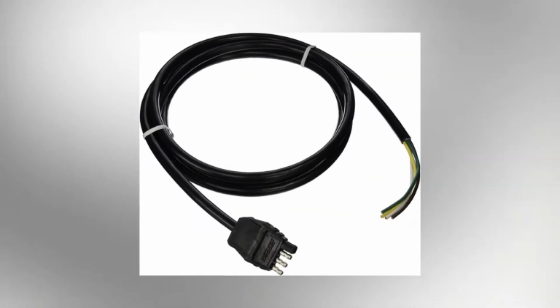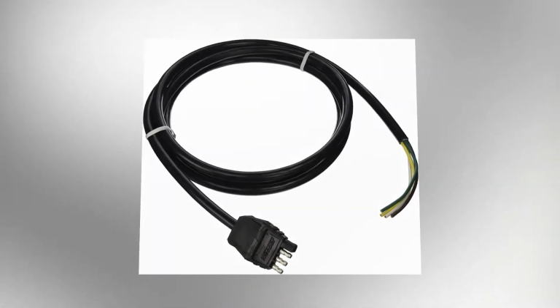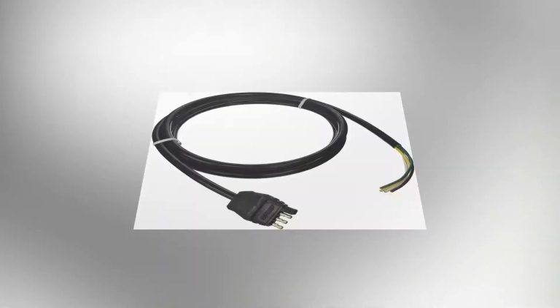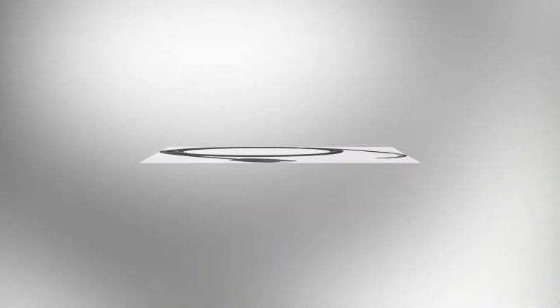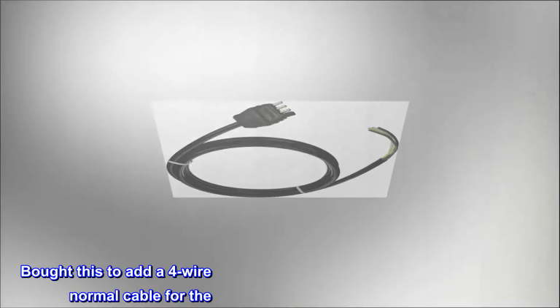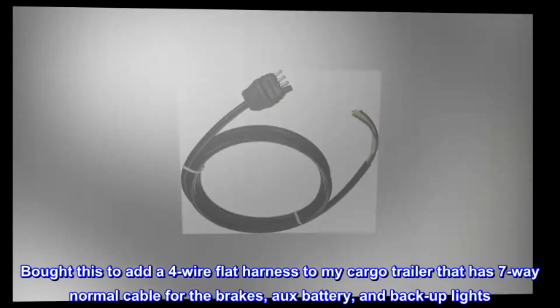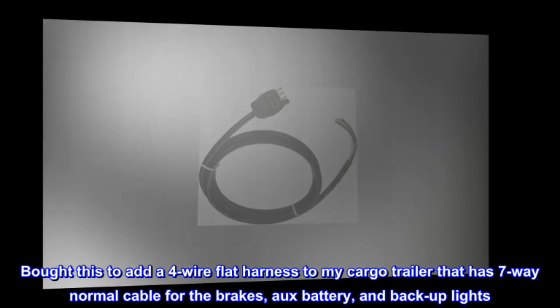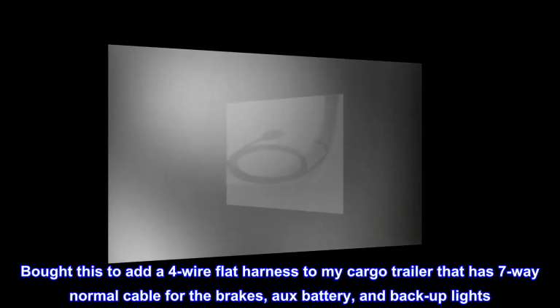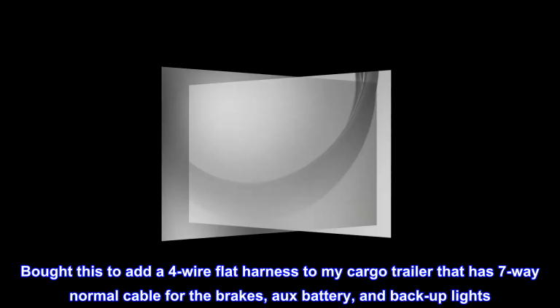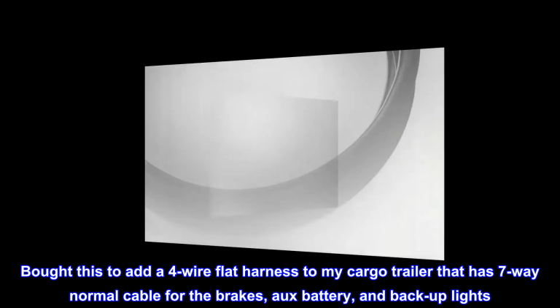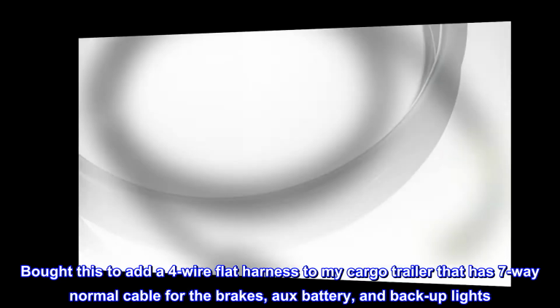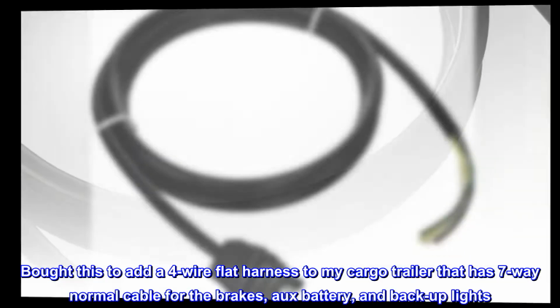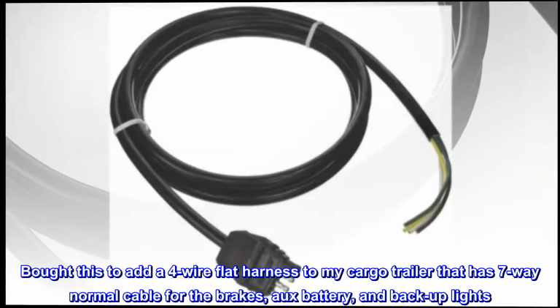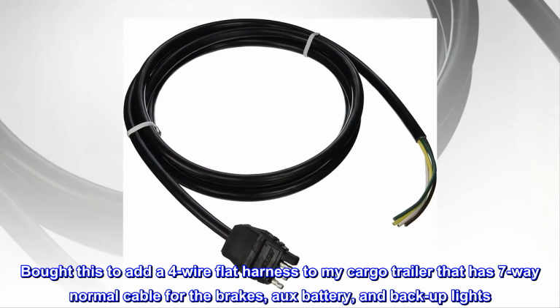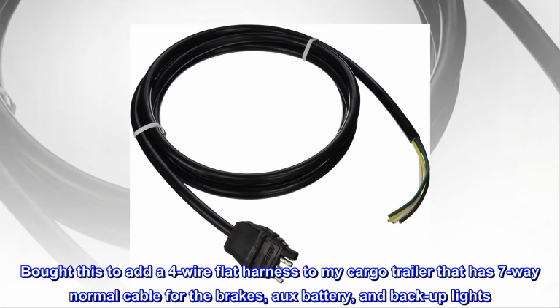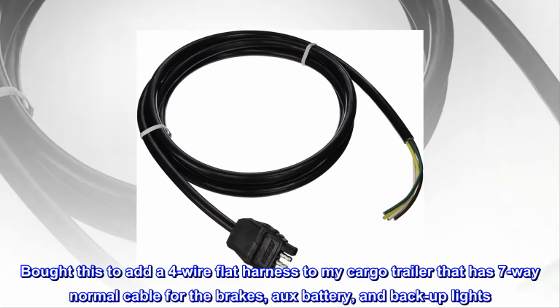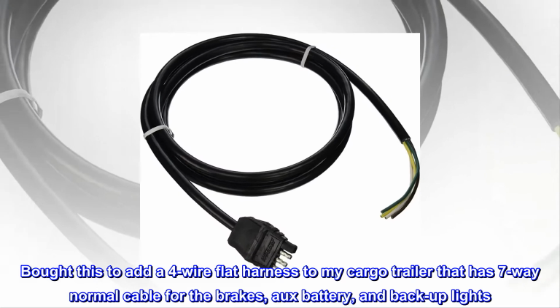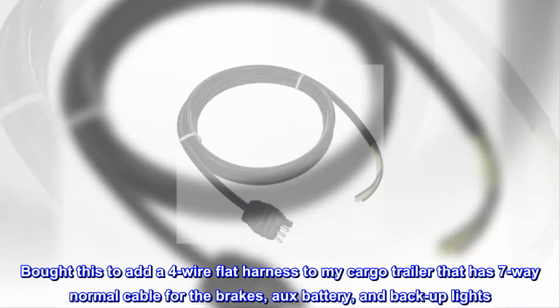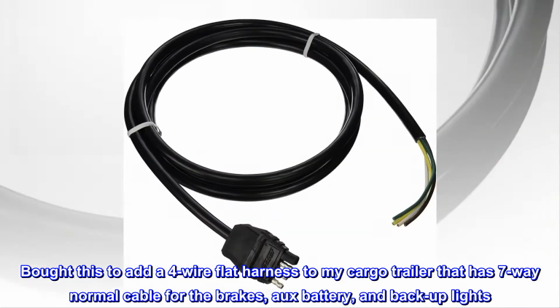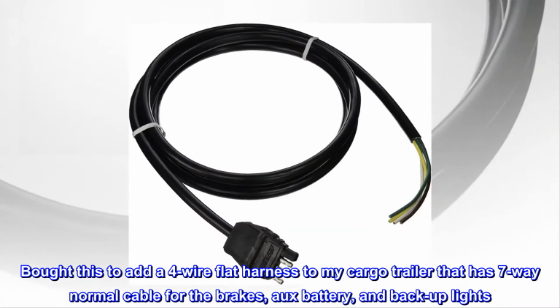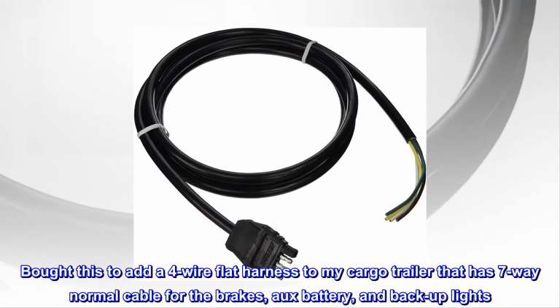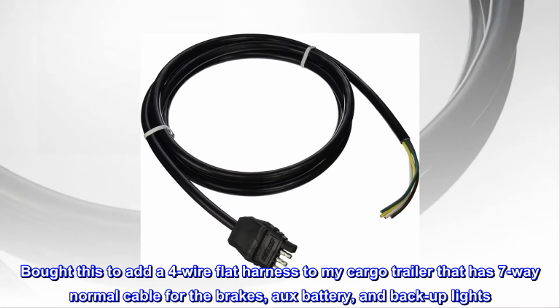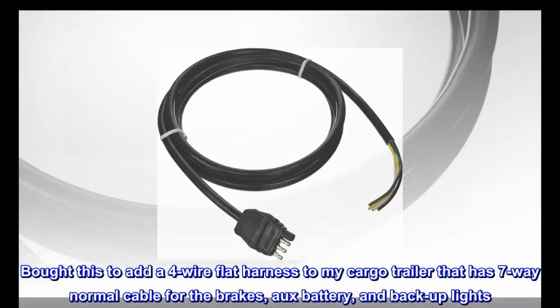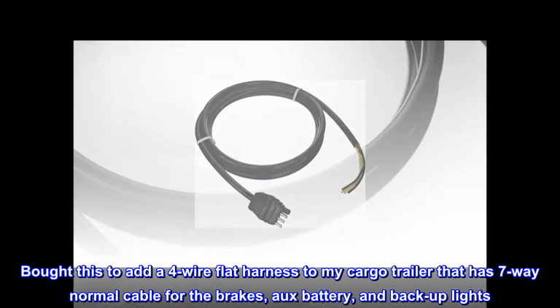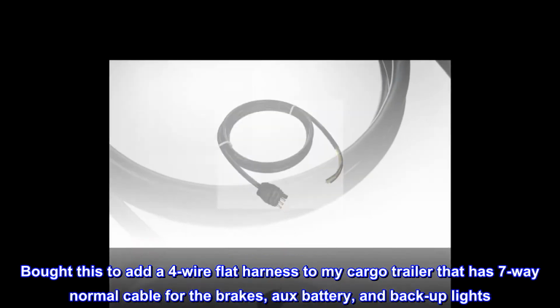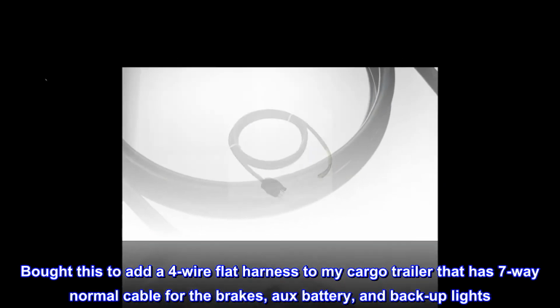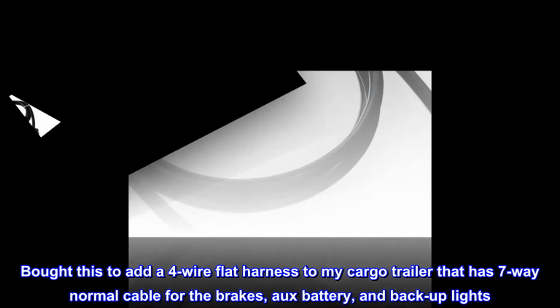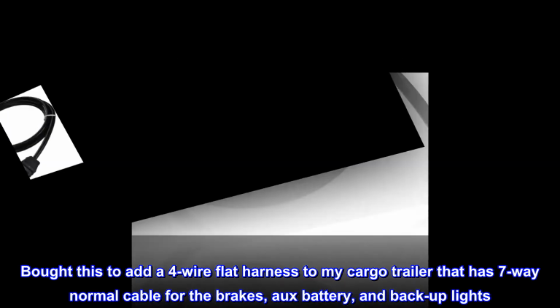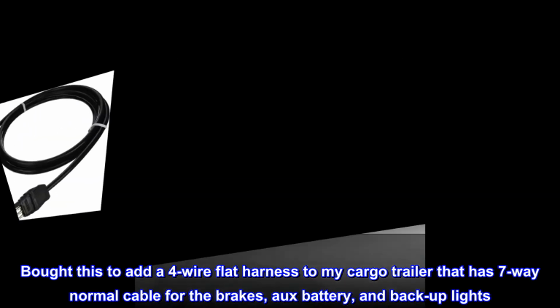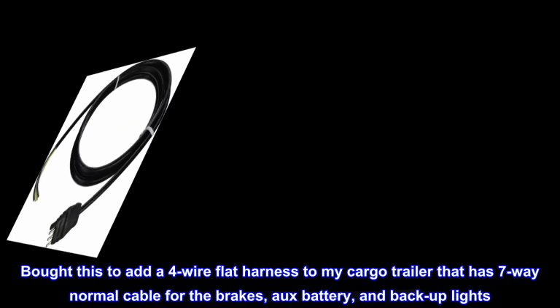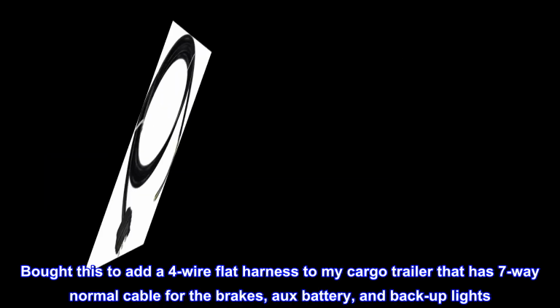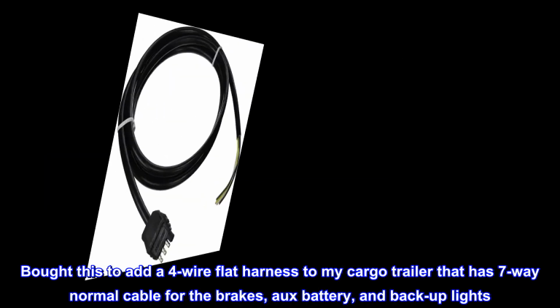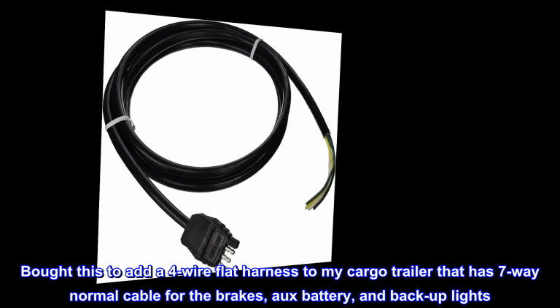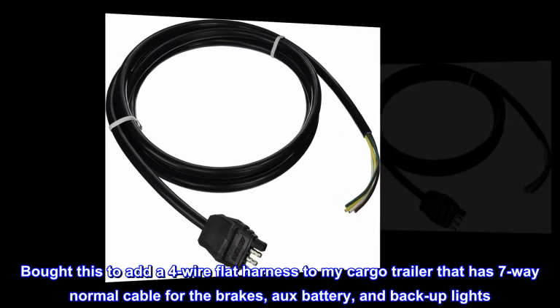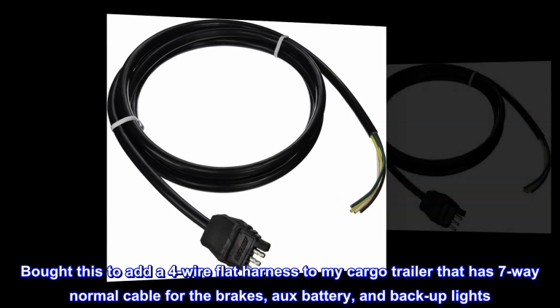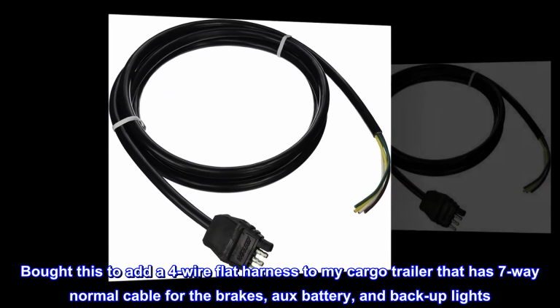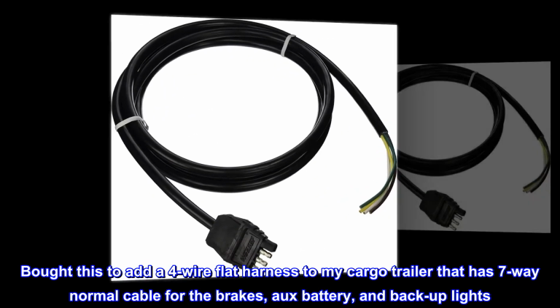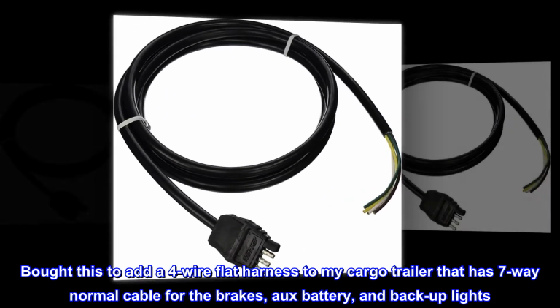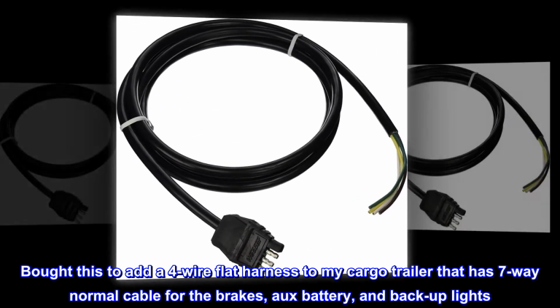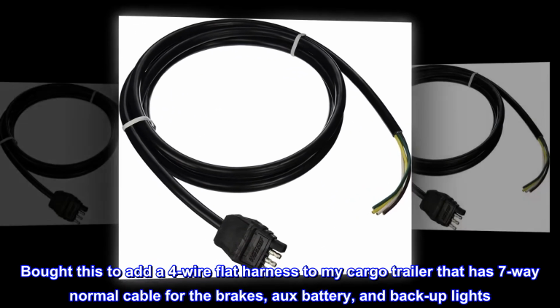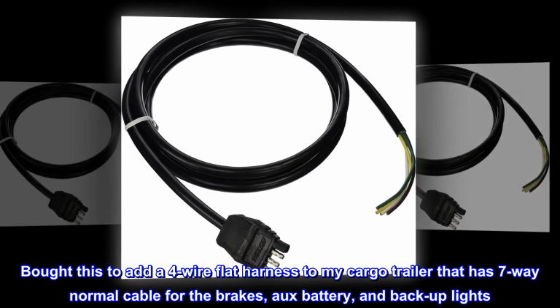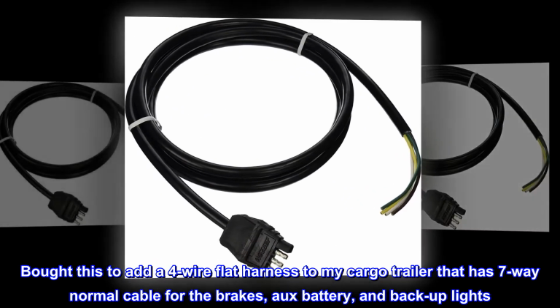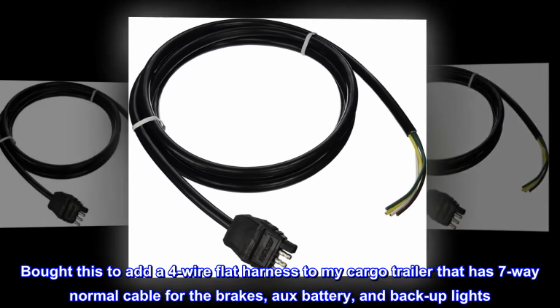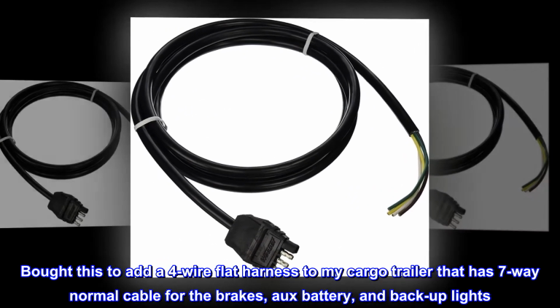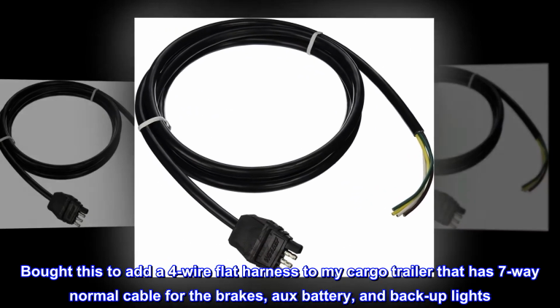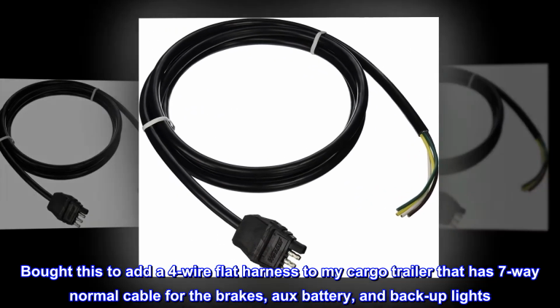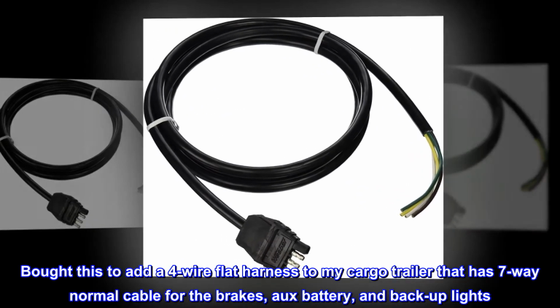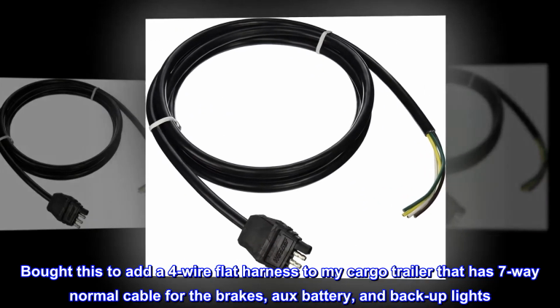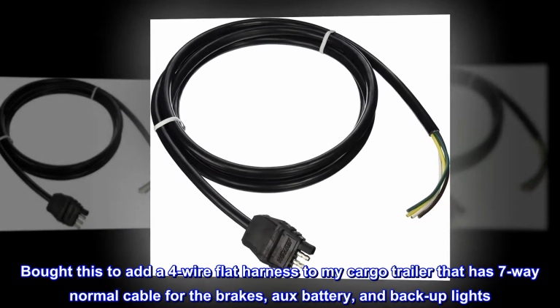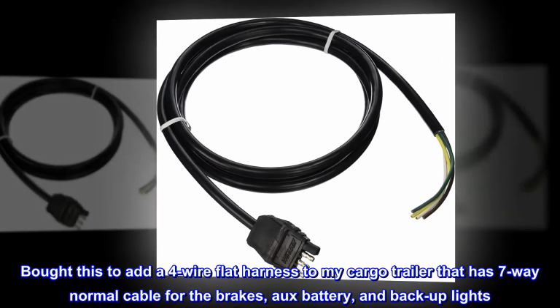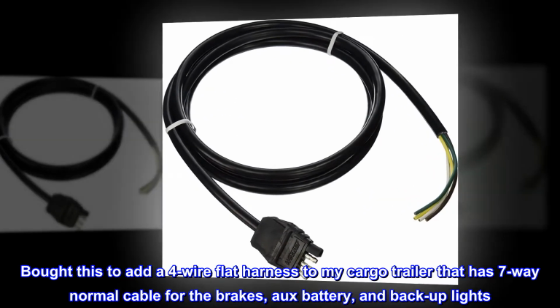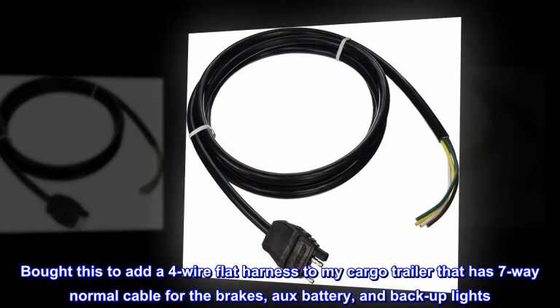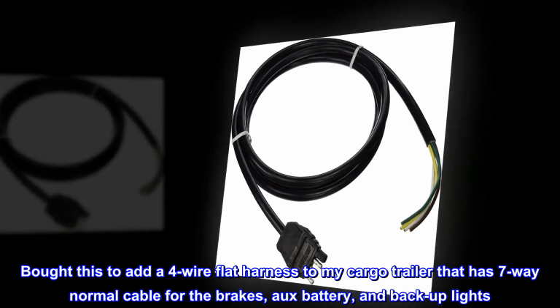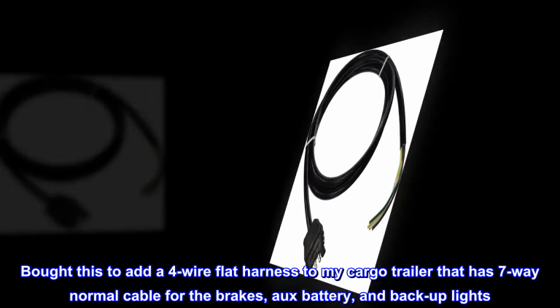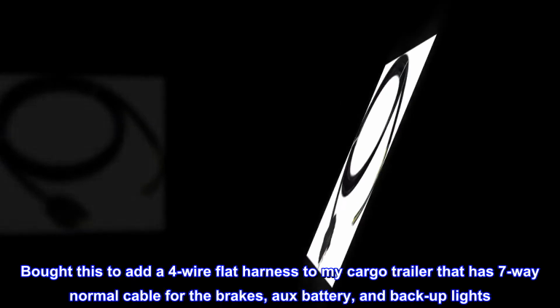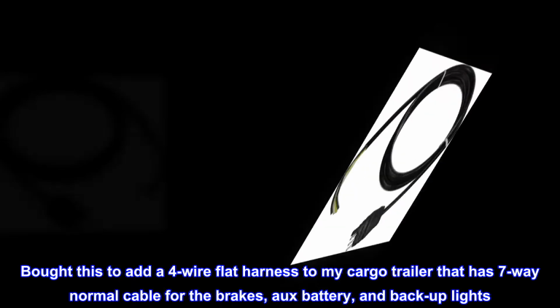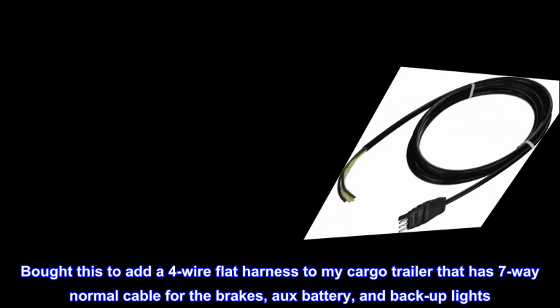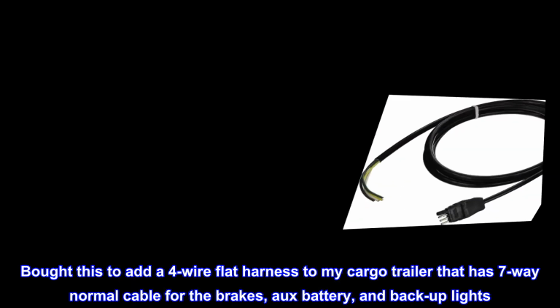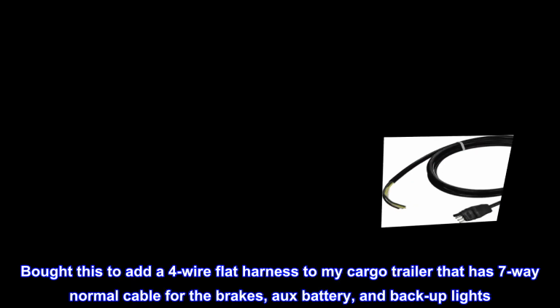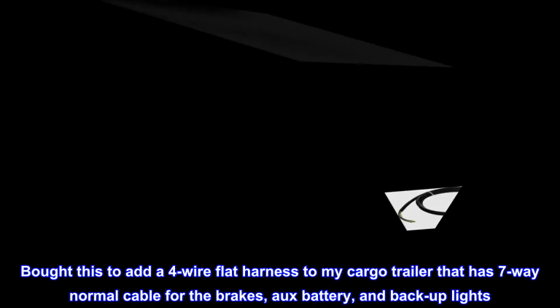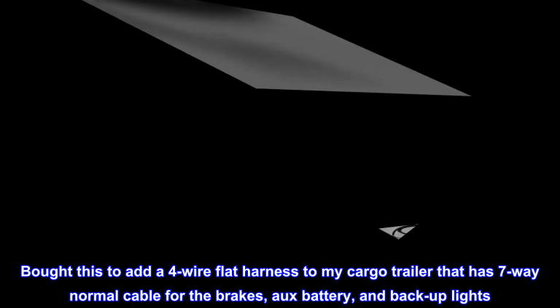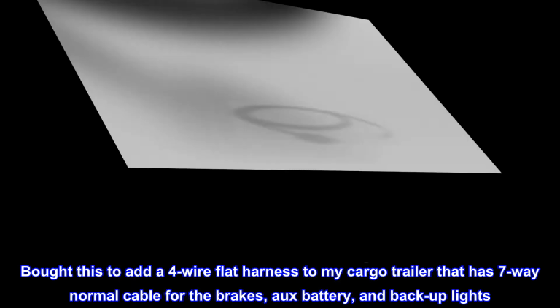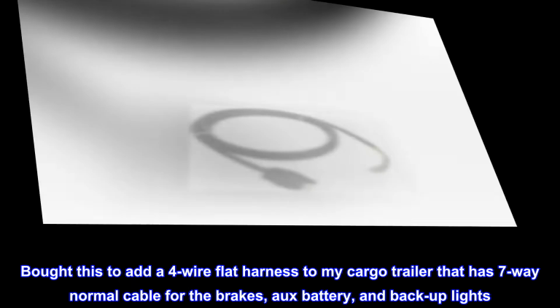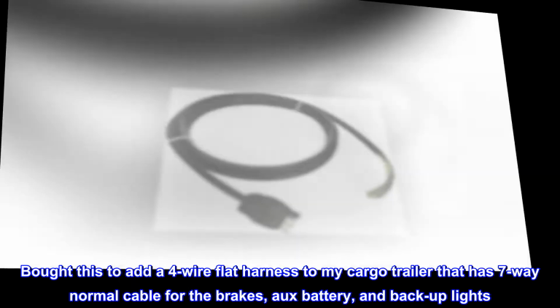Bought this to add a 4-wire flat harness to my cargo trailer that has a 7-way normal cable for the brakes, battery, and backup lights.